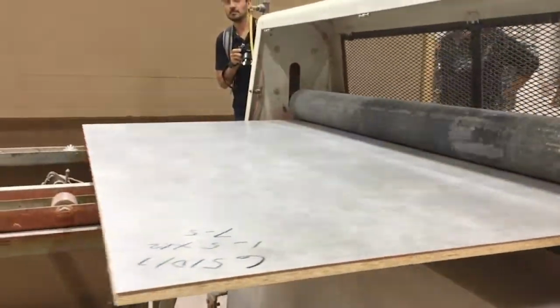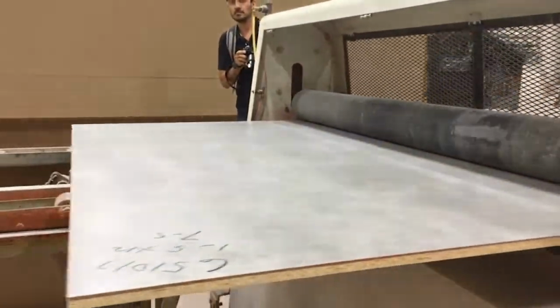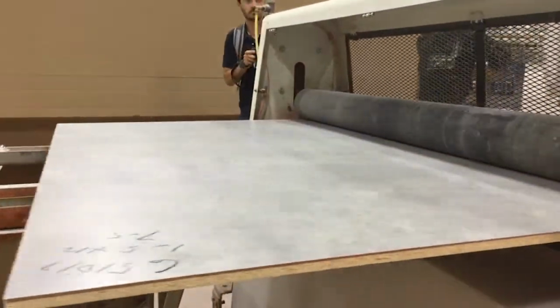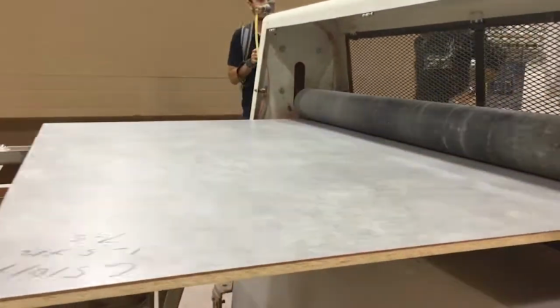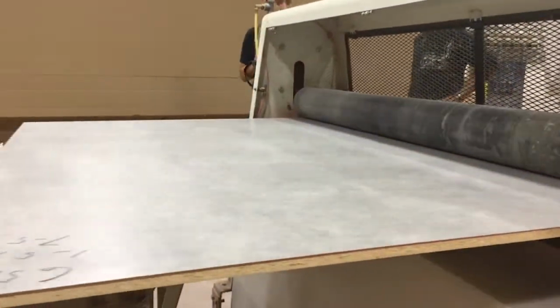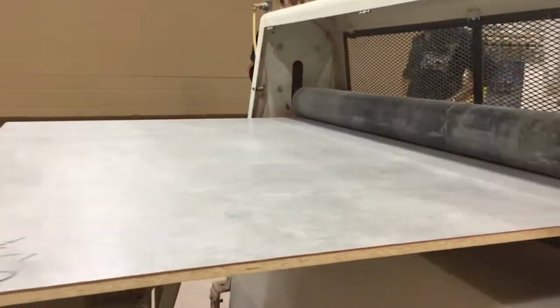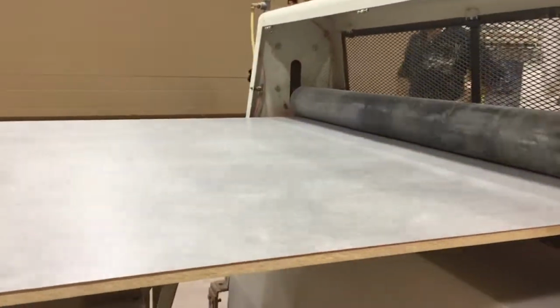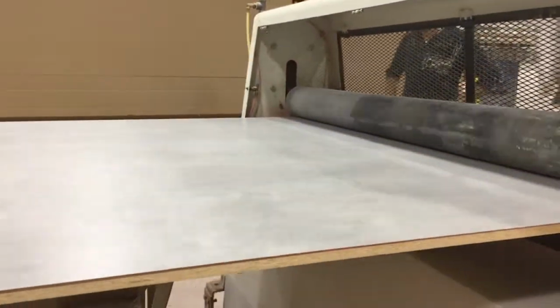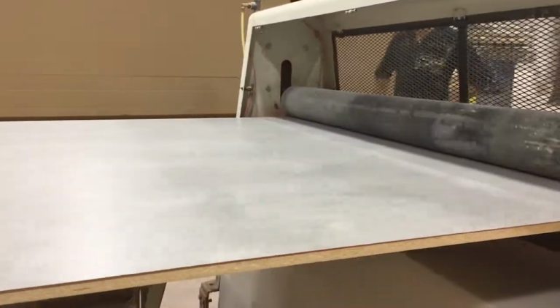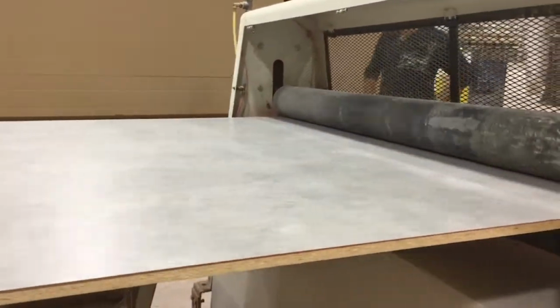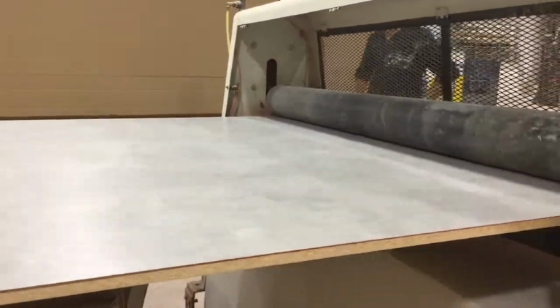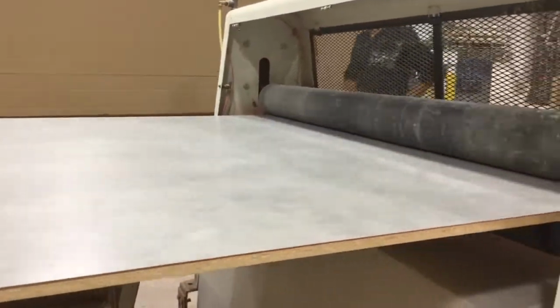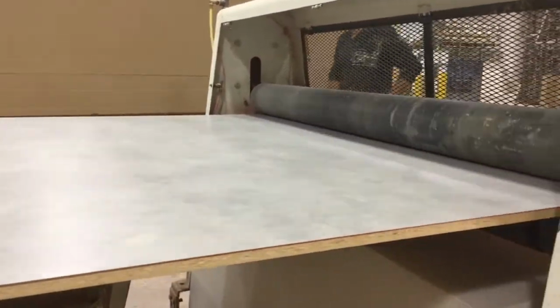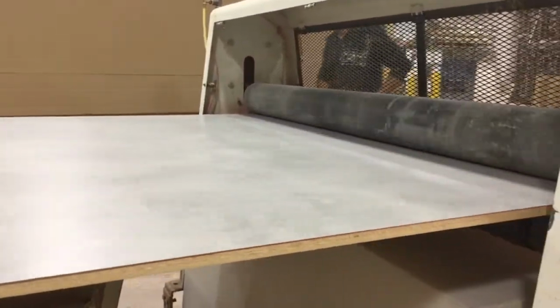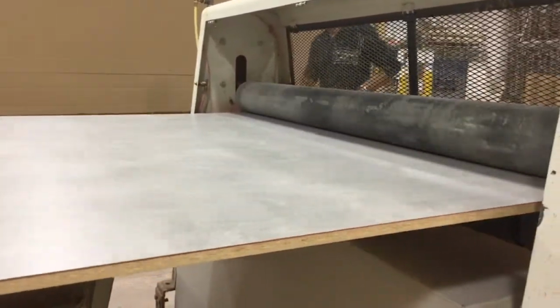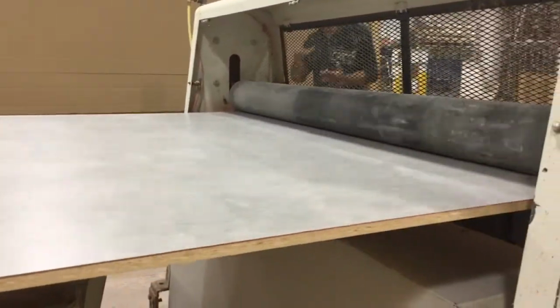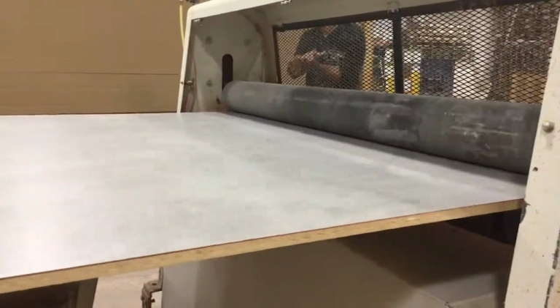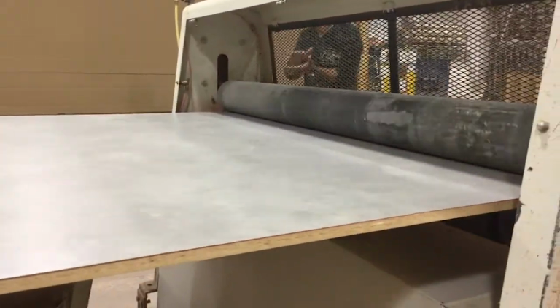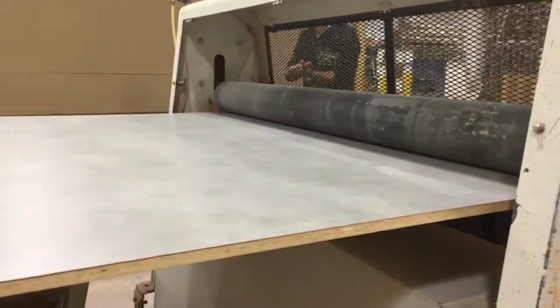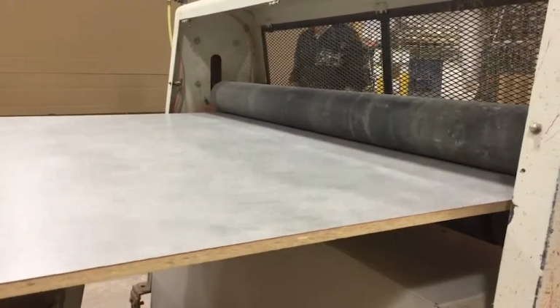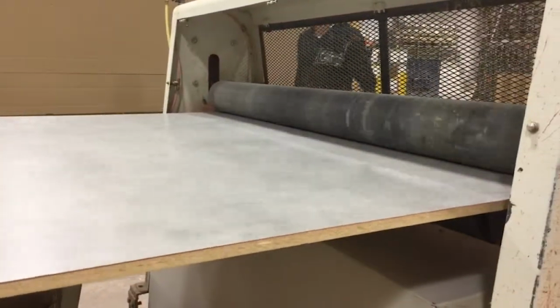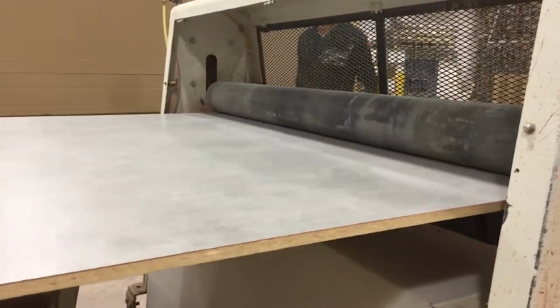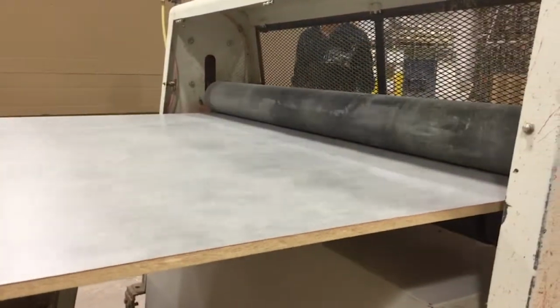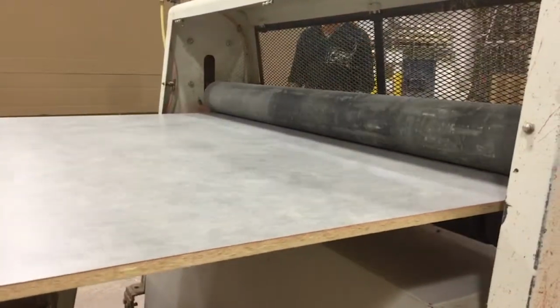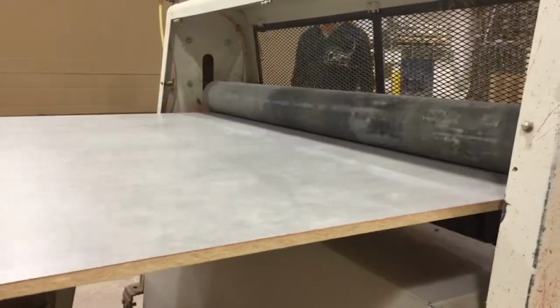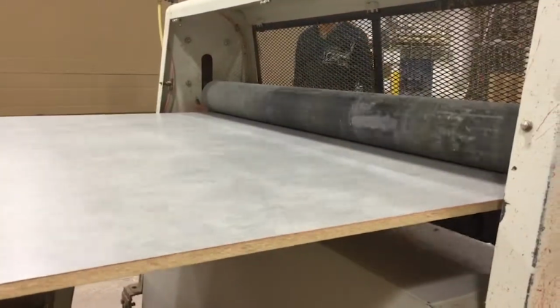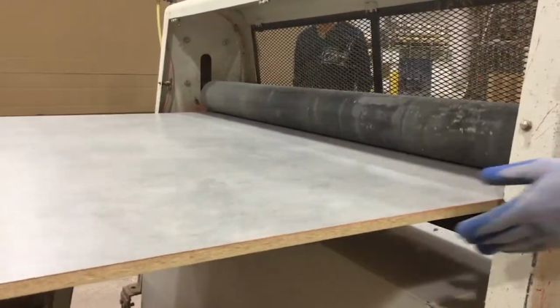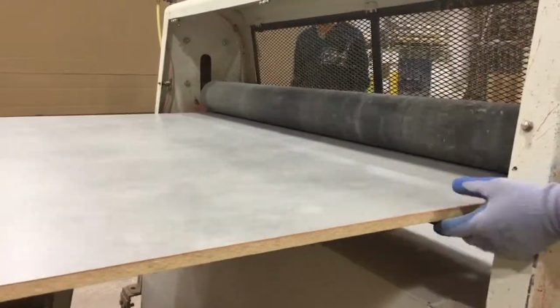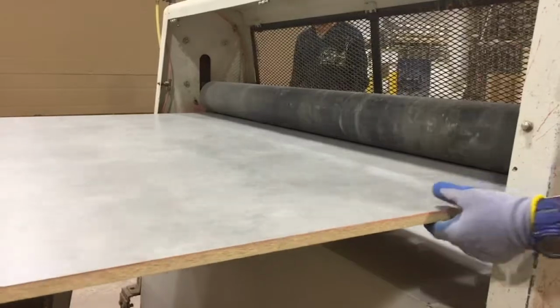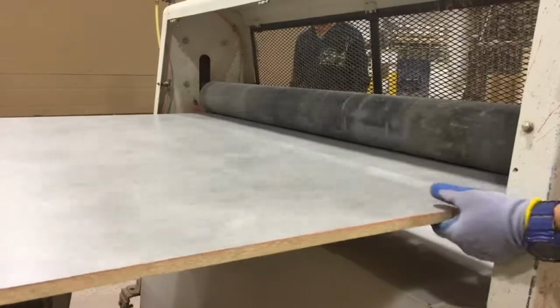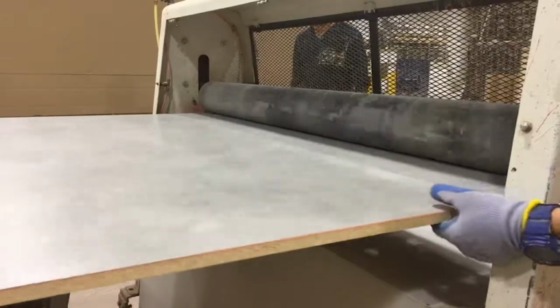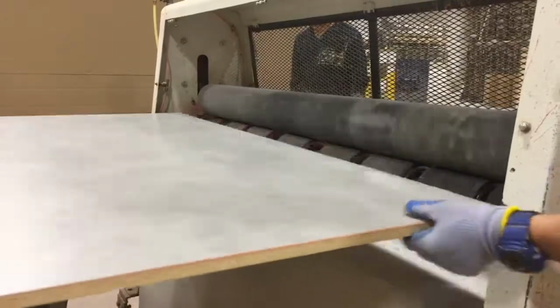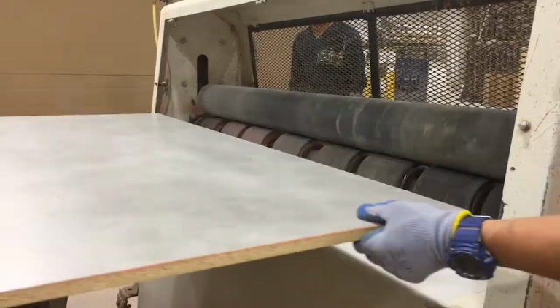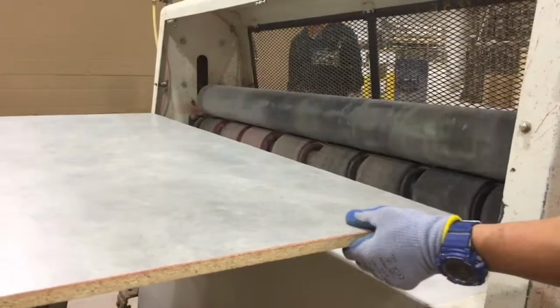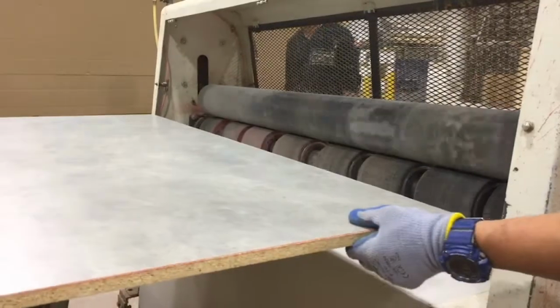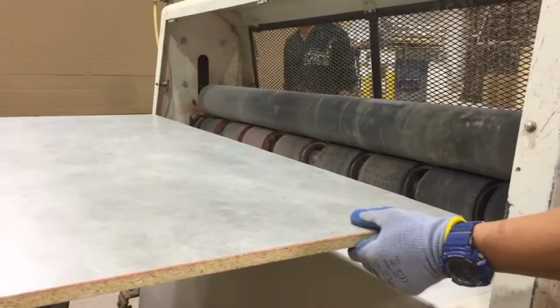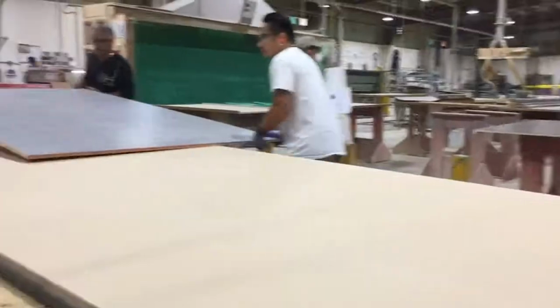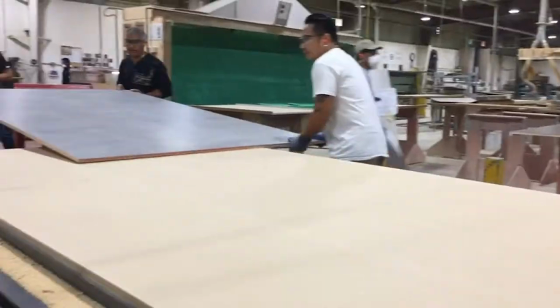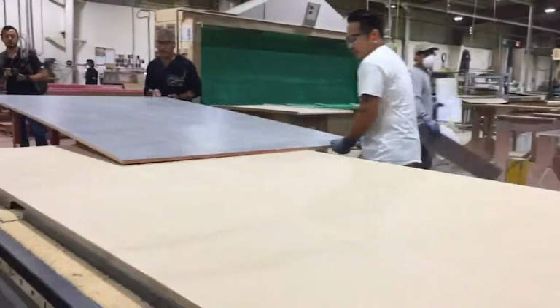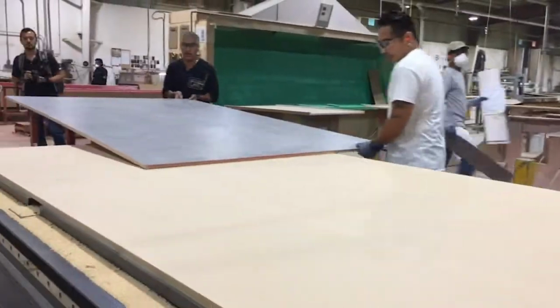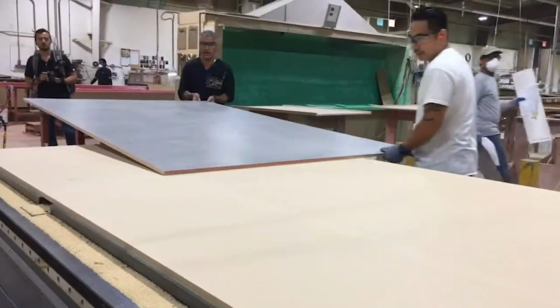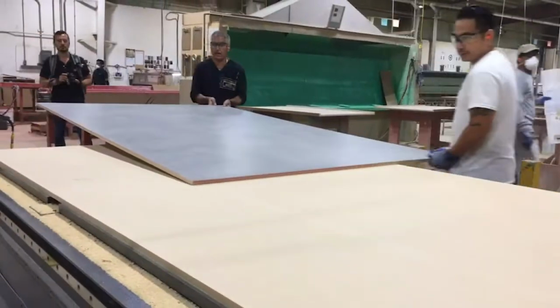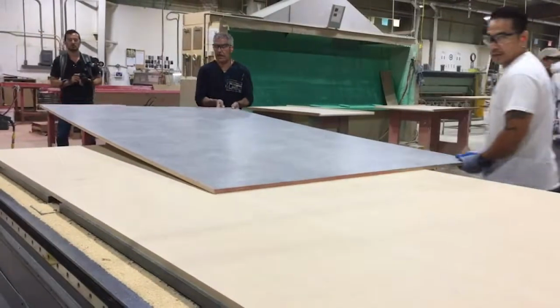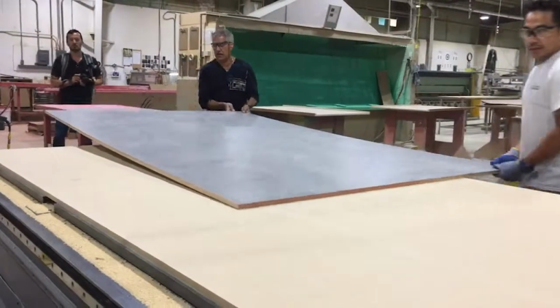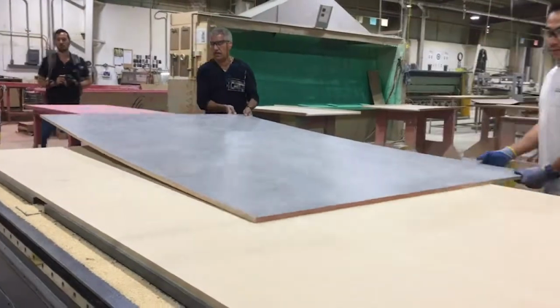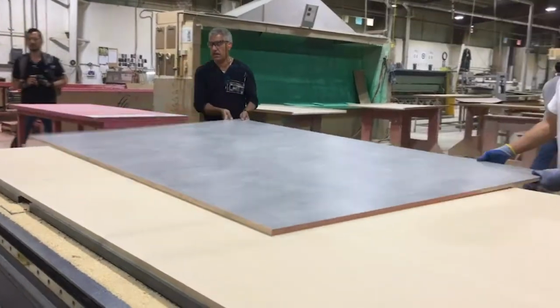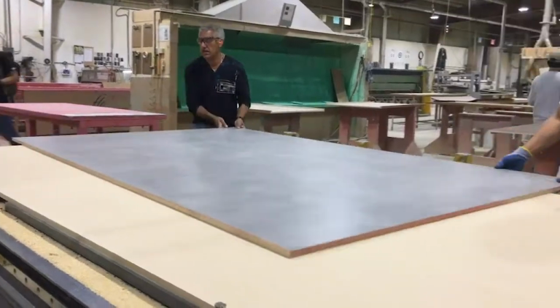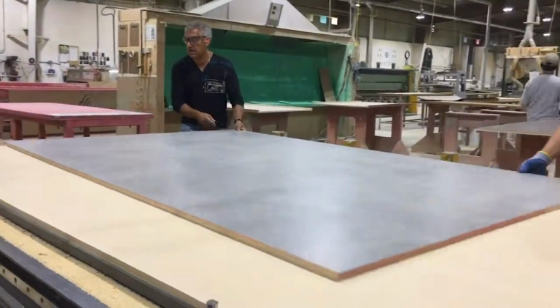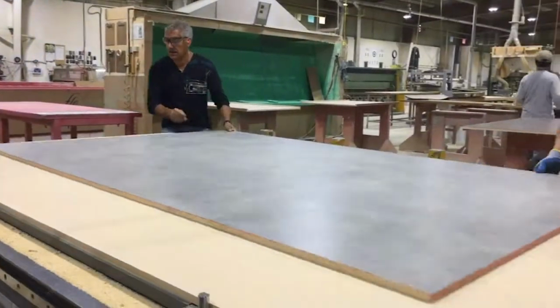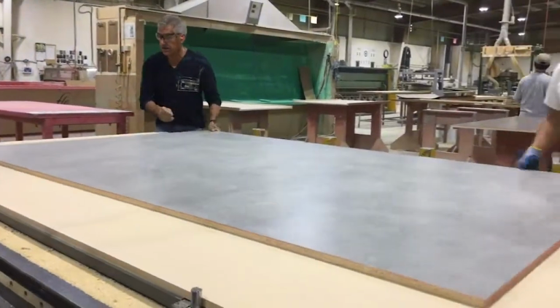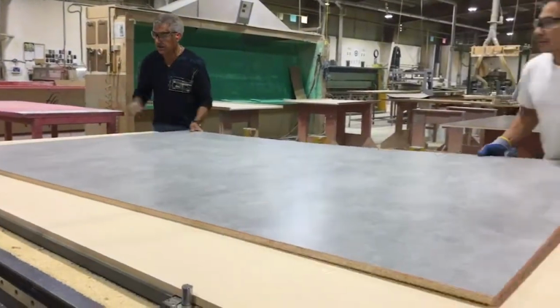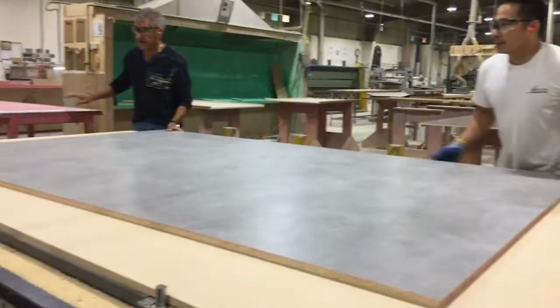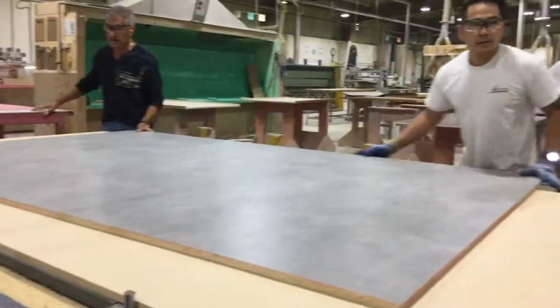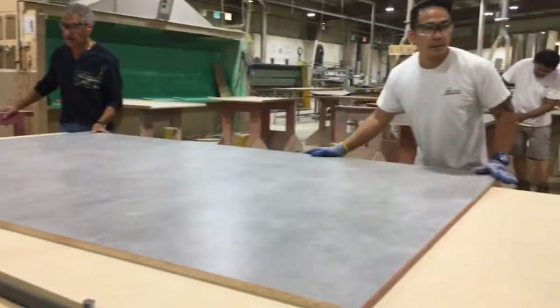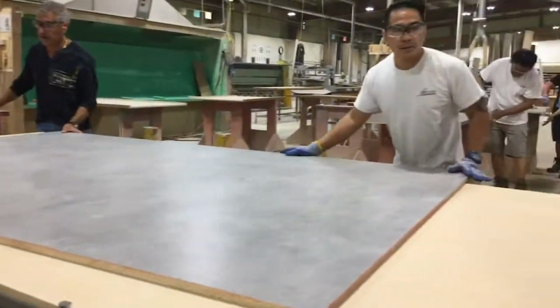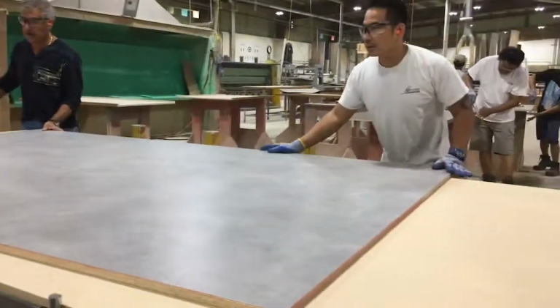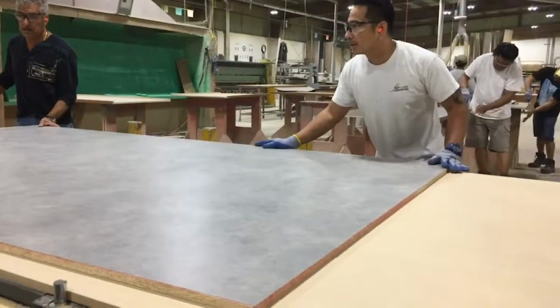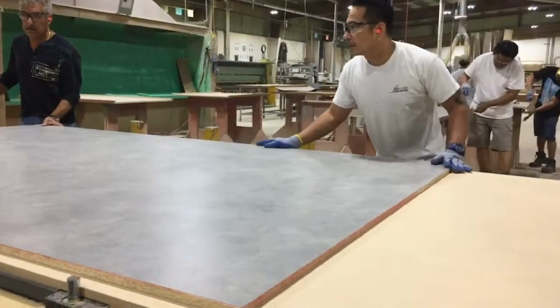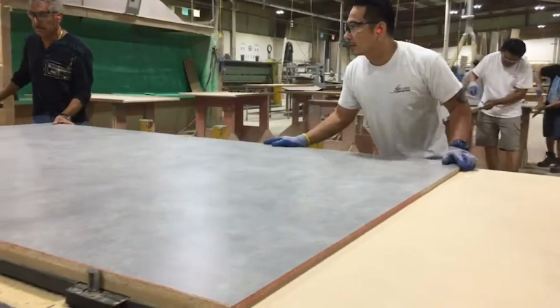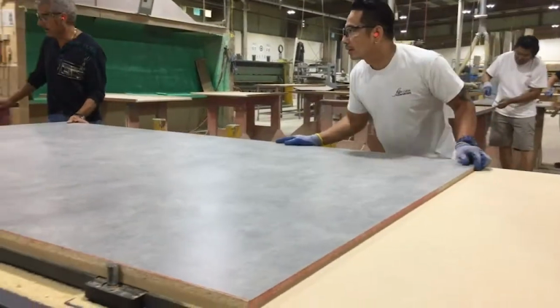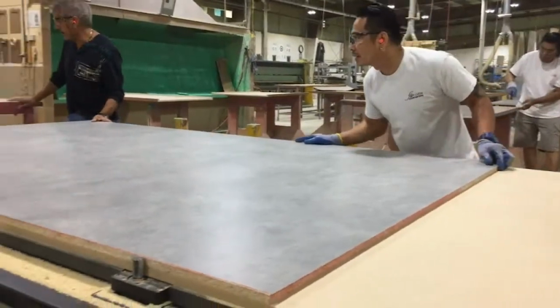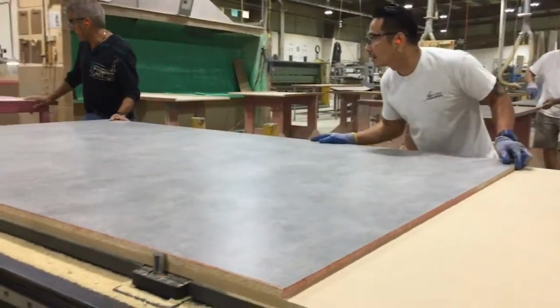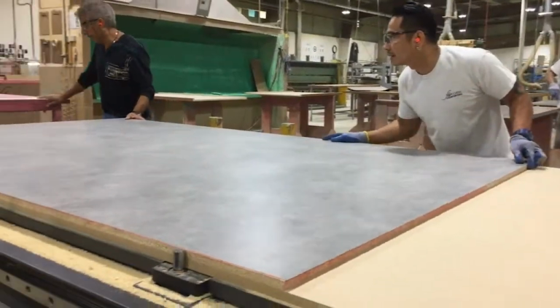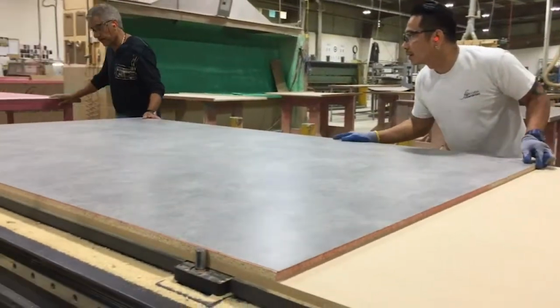The pincher roller machine presses the laminate sheet against the core board, ensuring they are strongly bonded together.